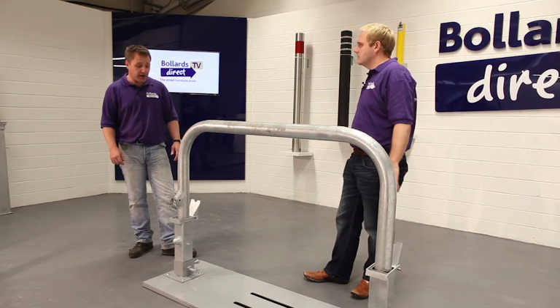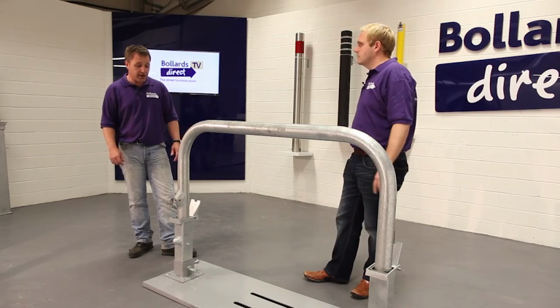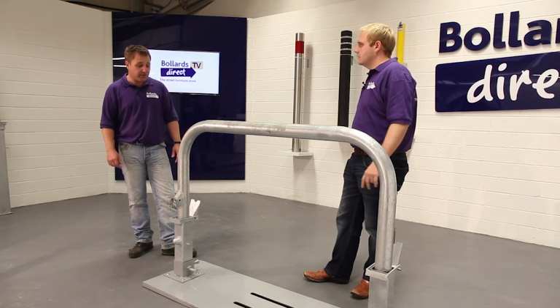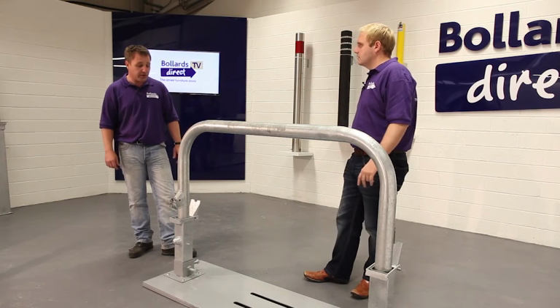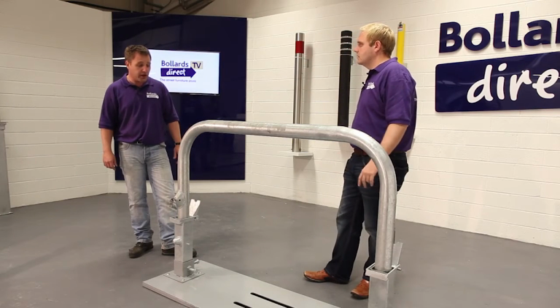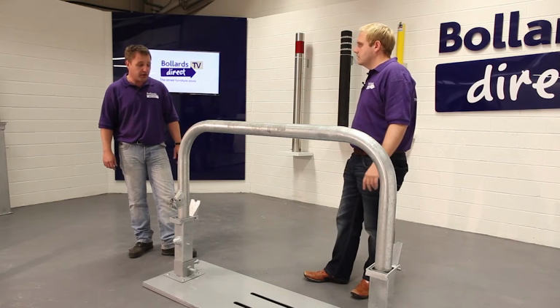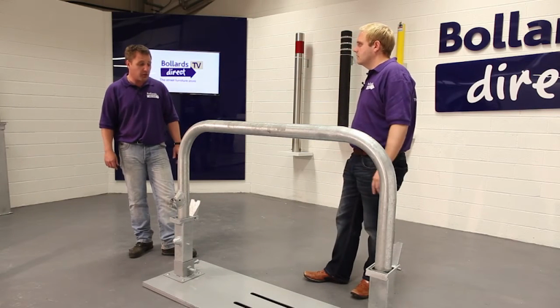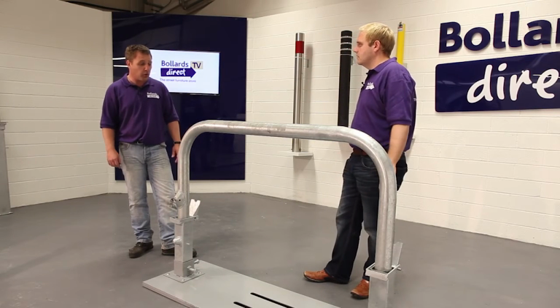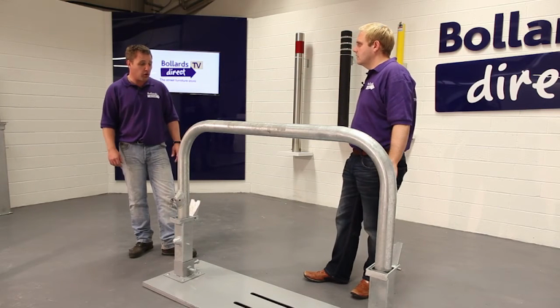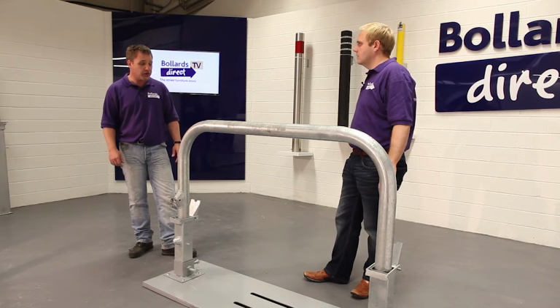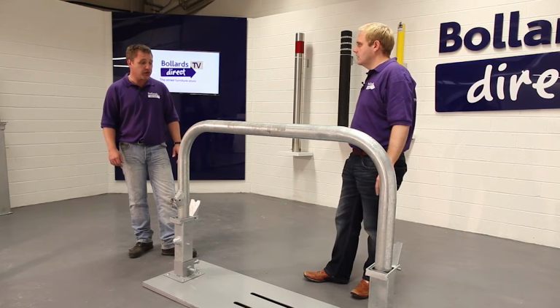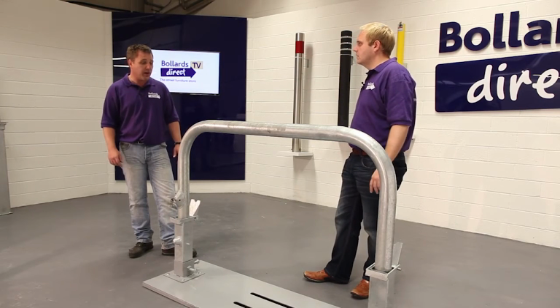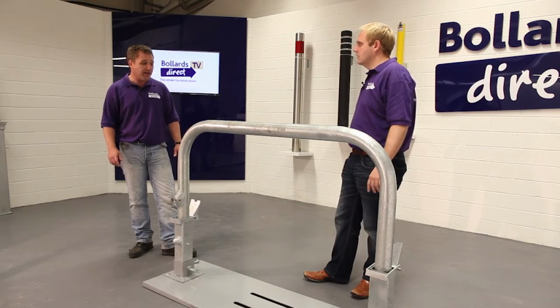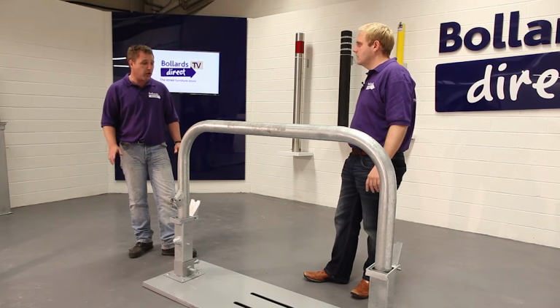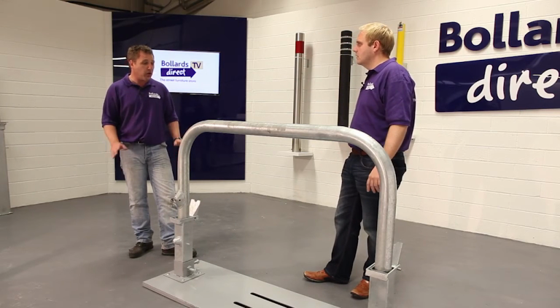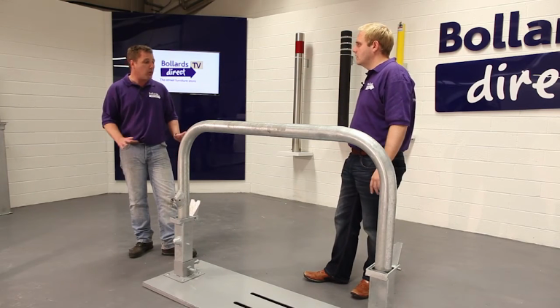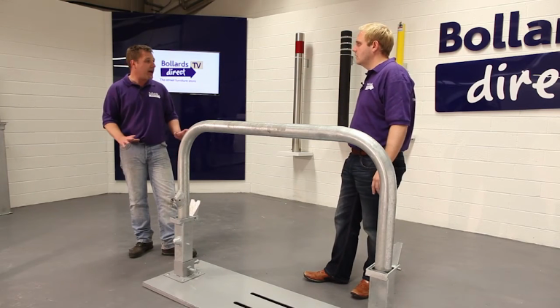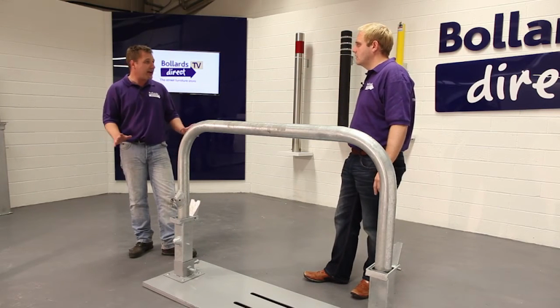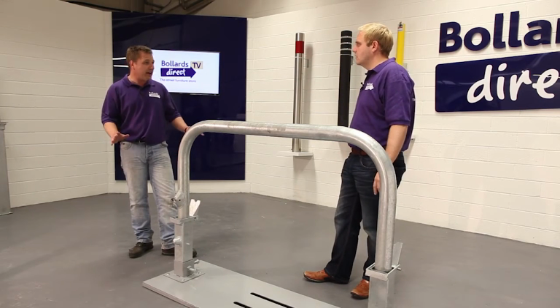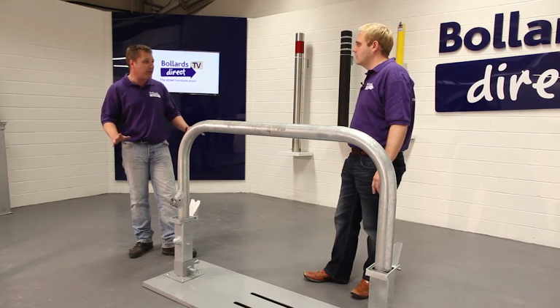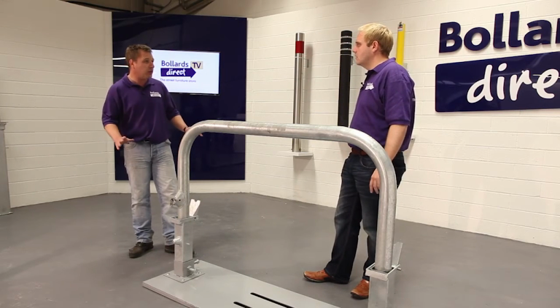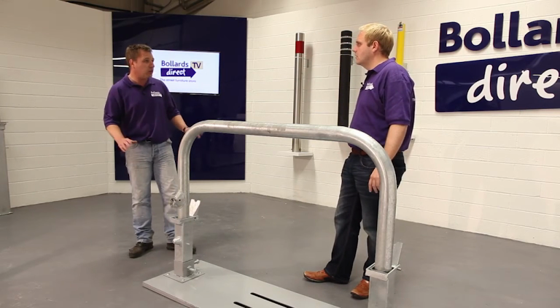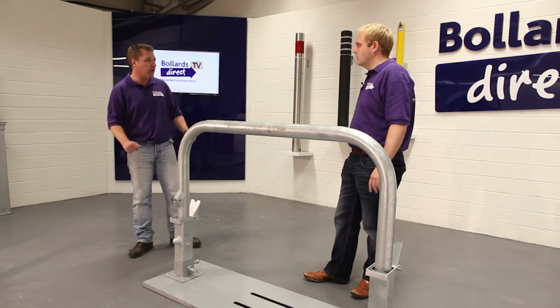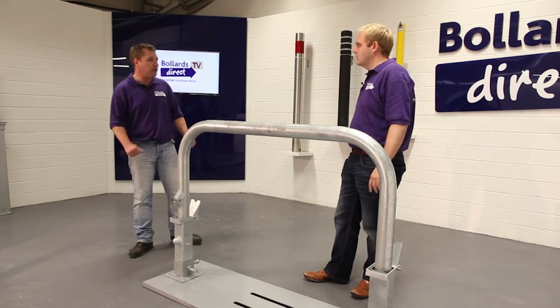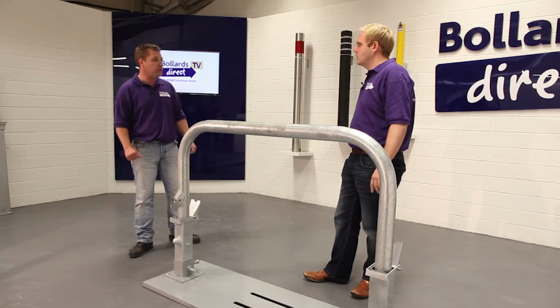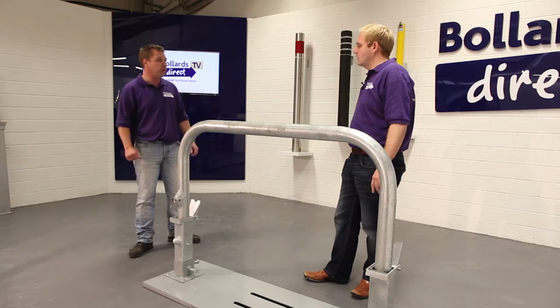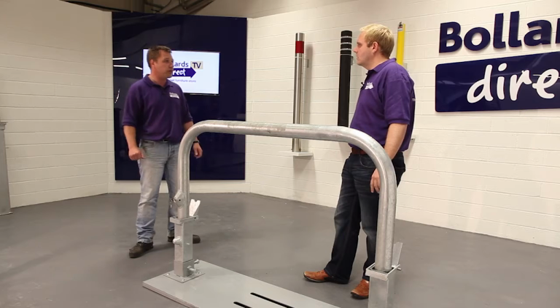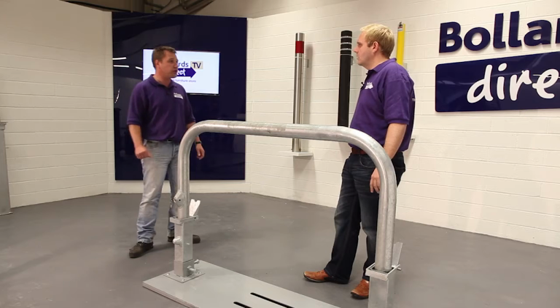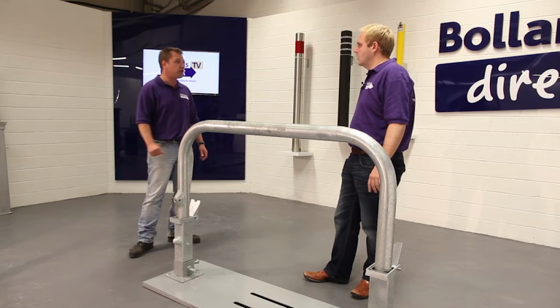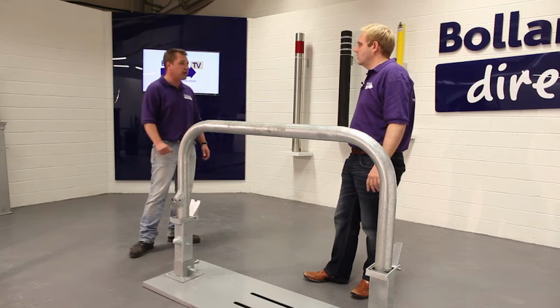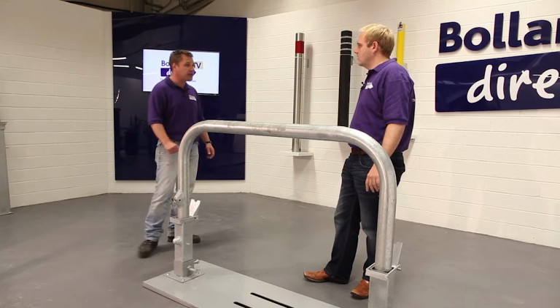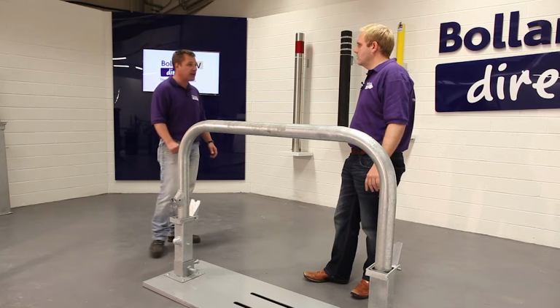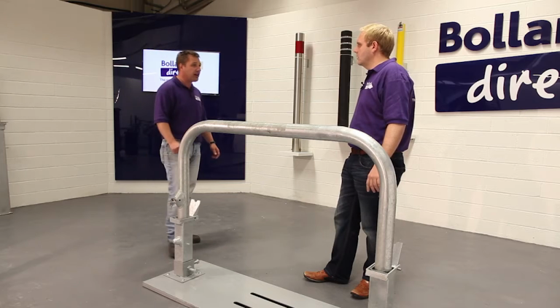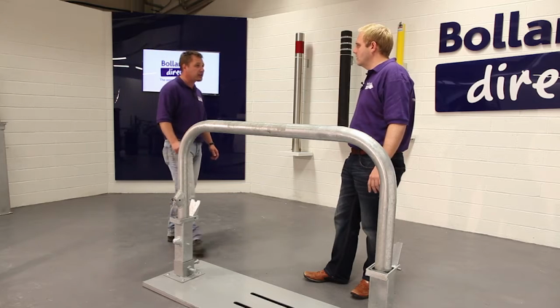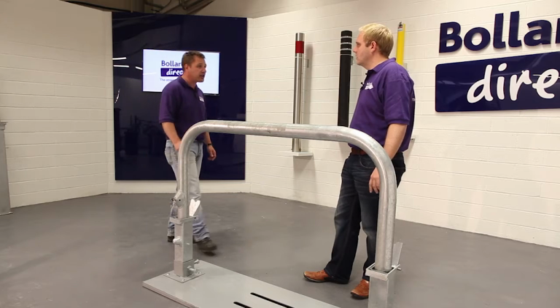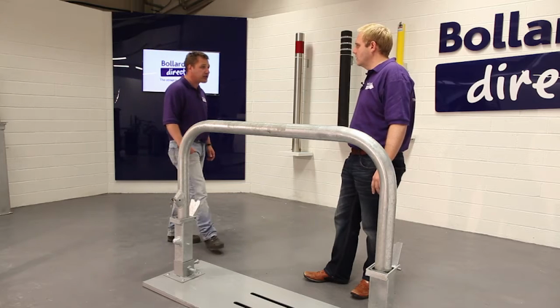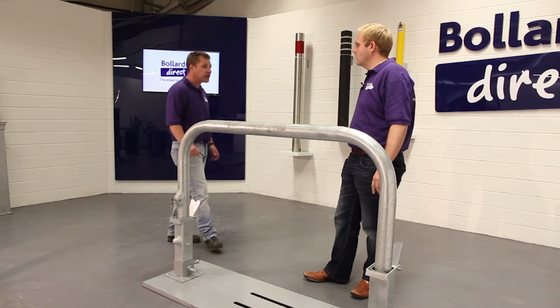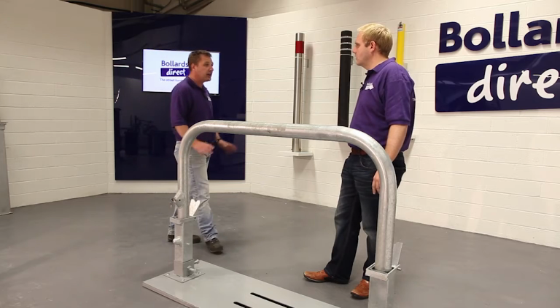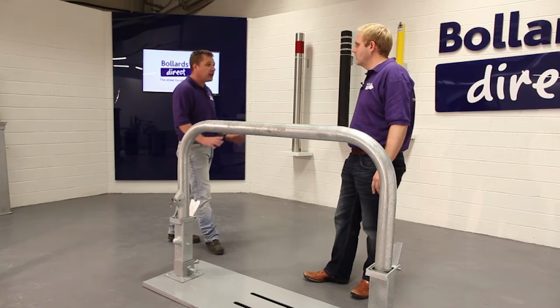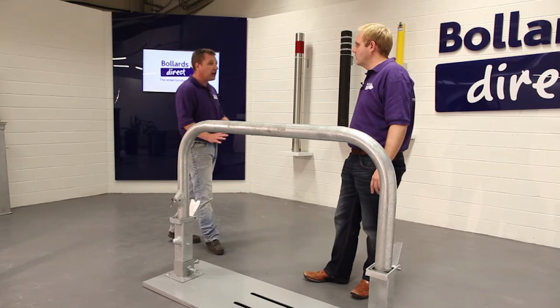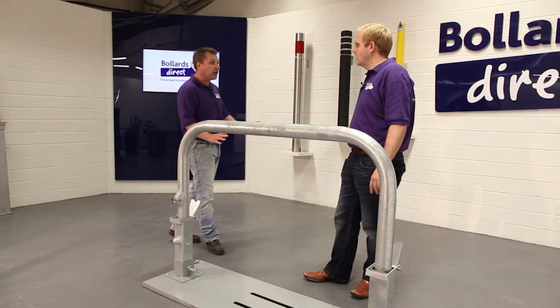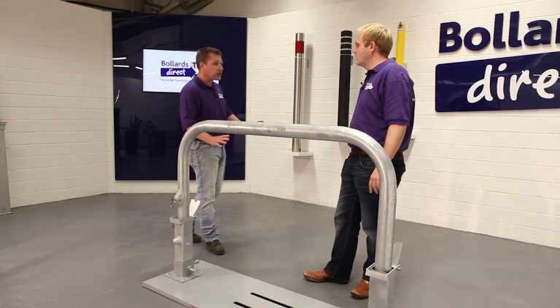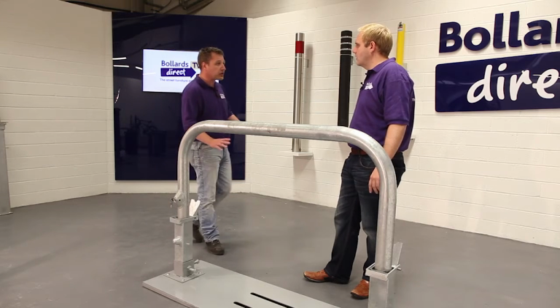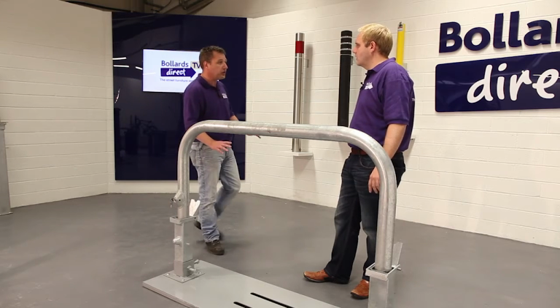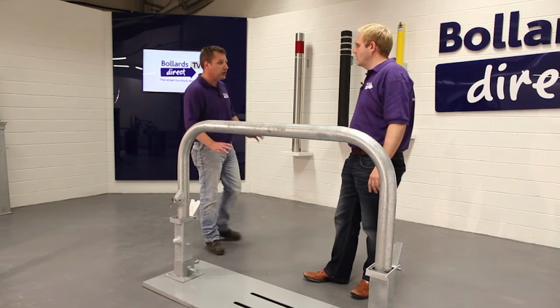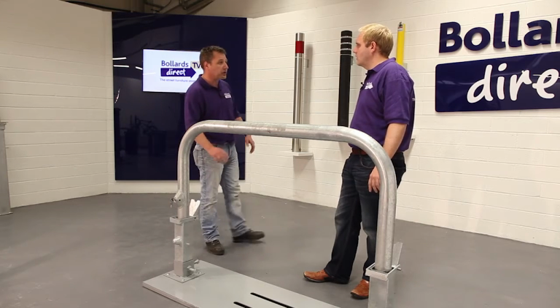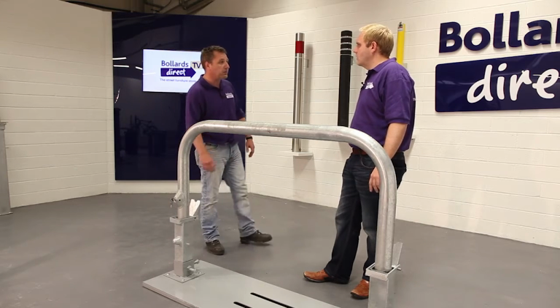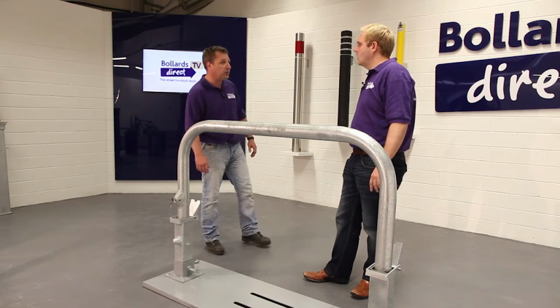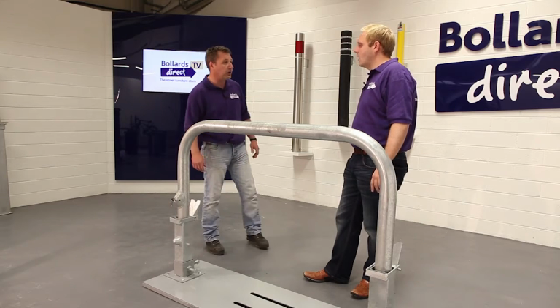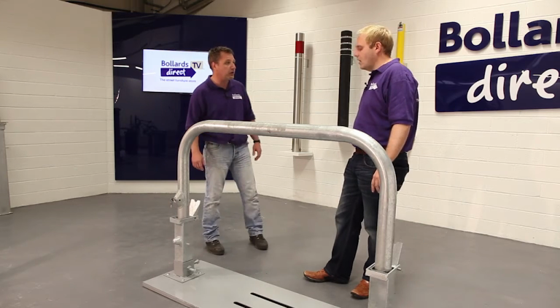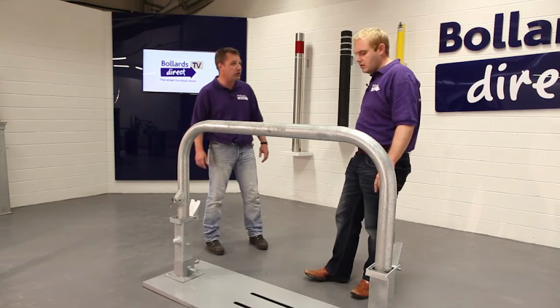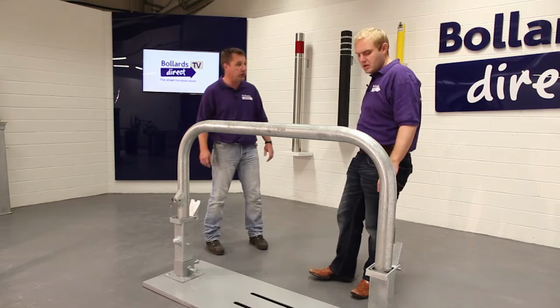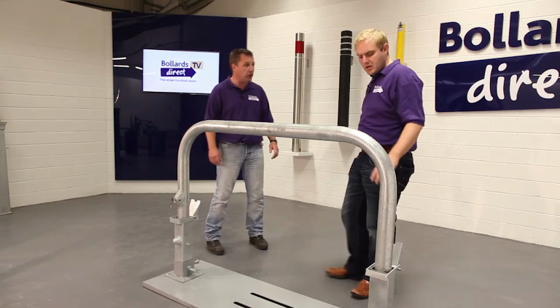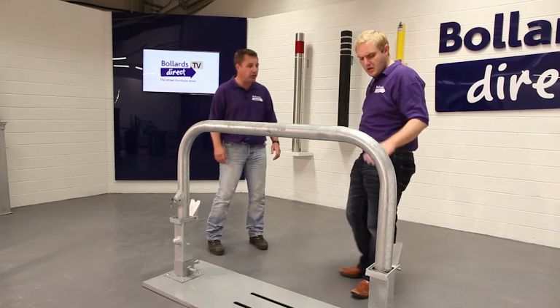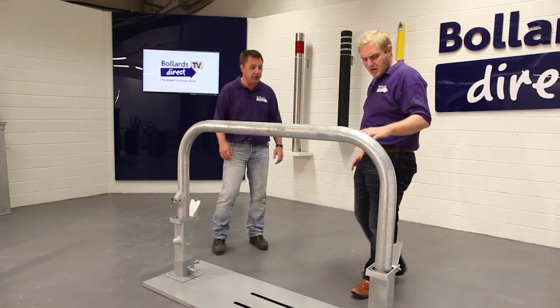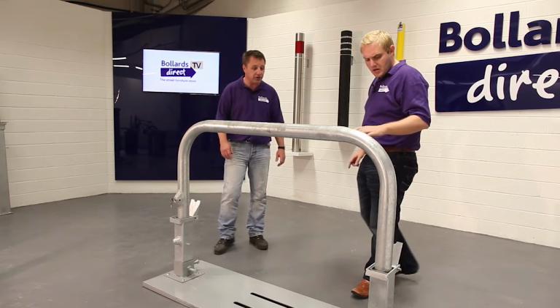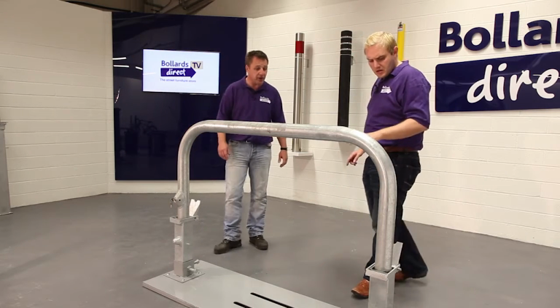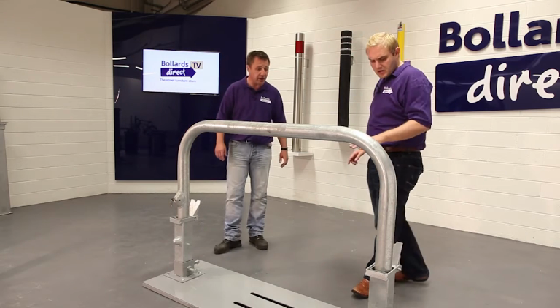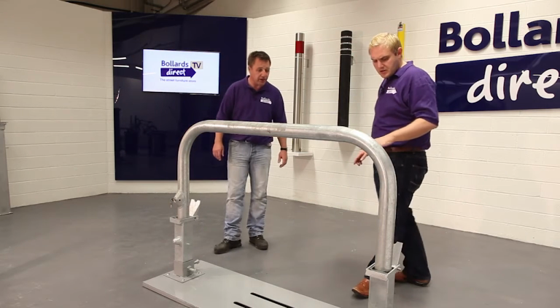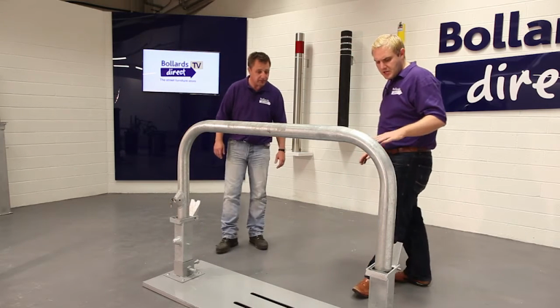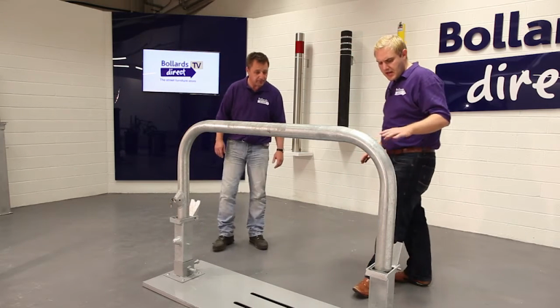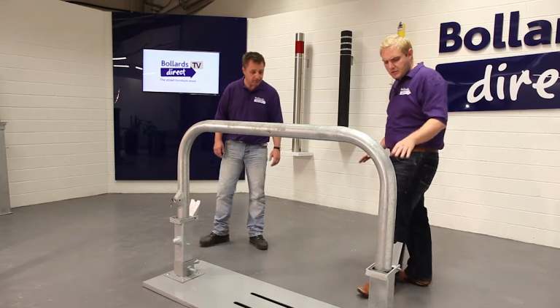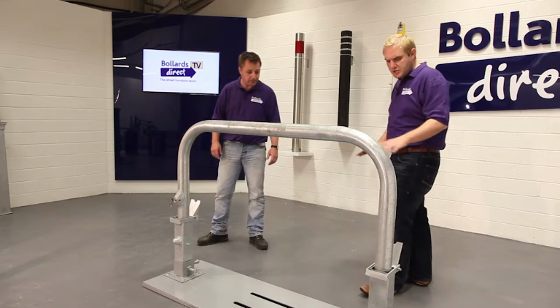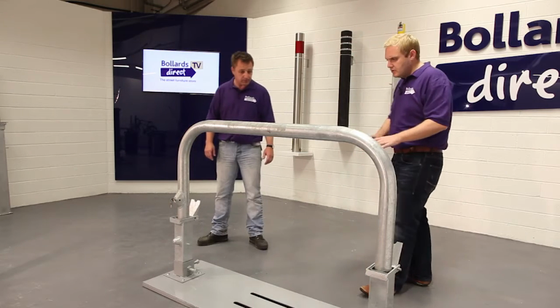Ultimately this could be used in any type of application and any environment whatsoever — wherever you want to restrict access at a certain point during the day.